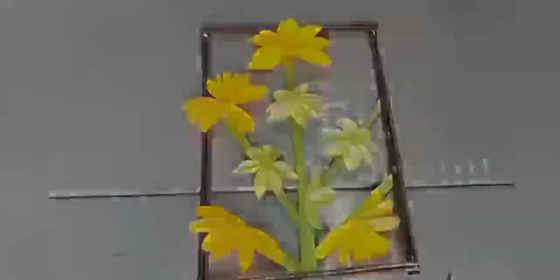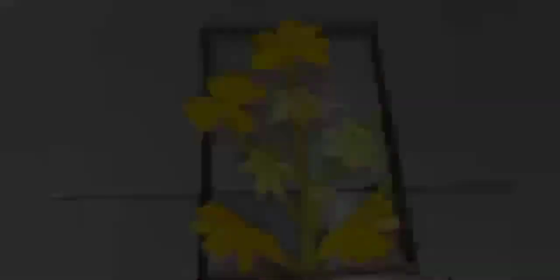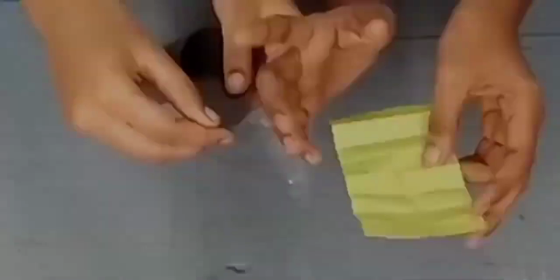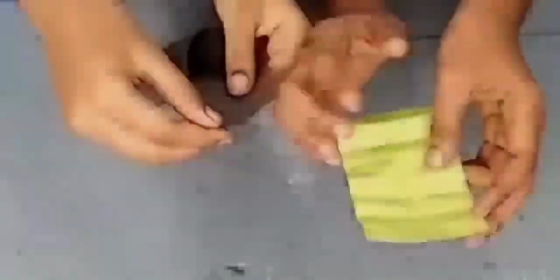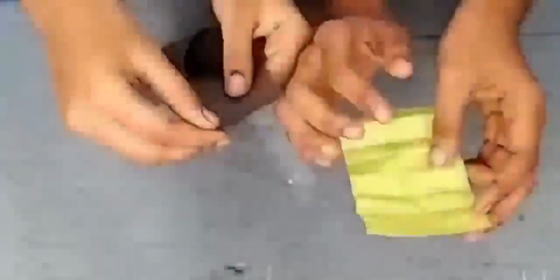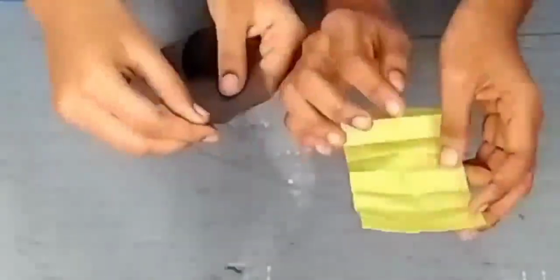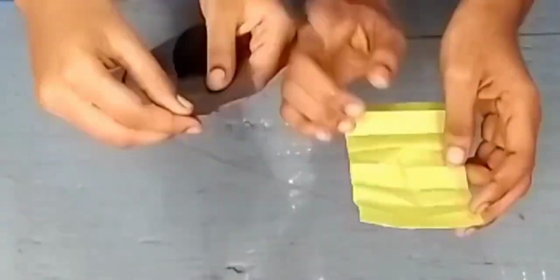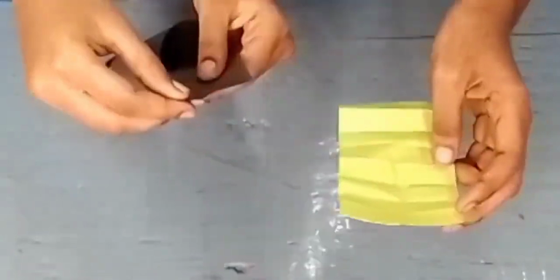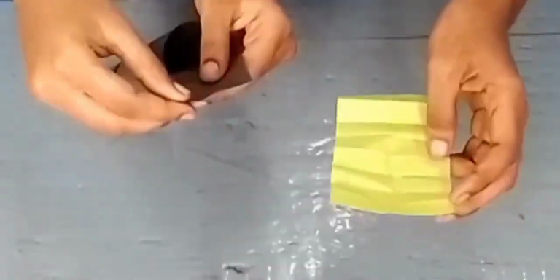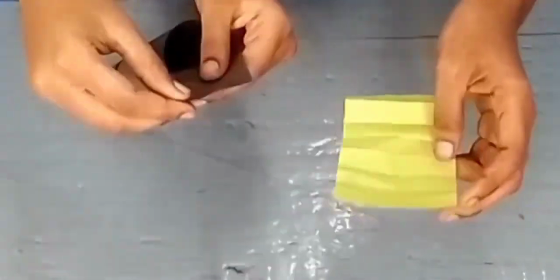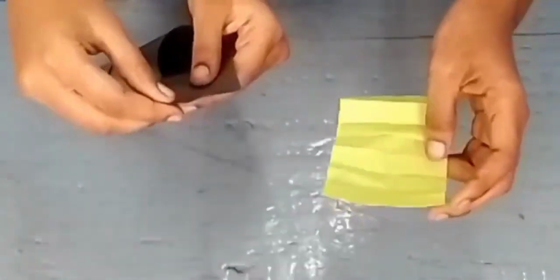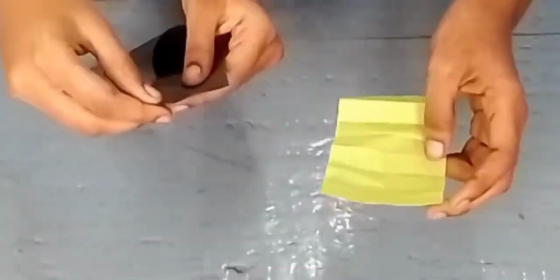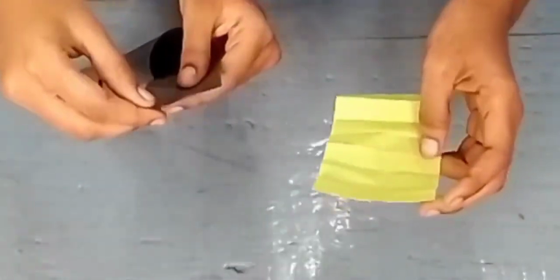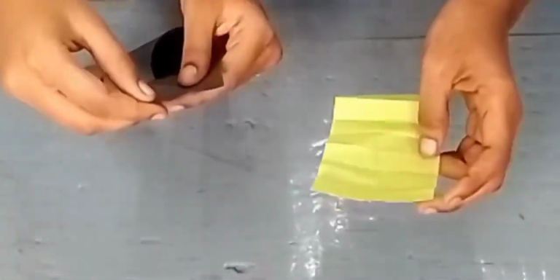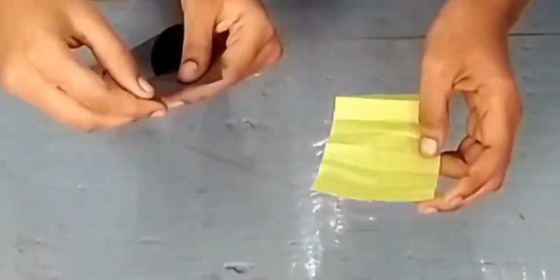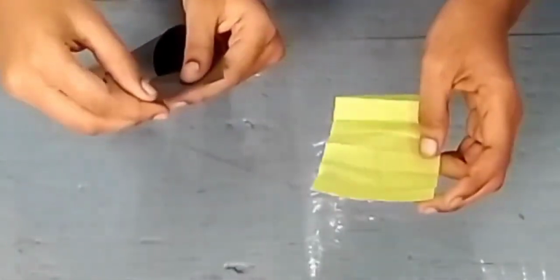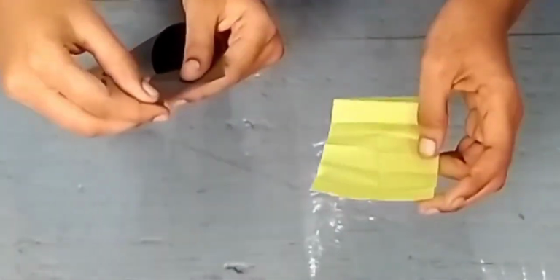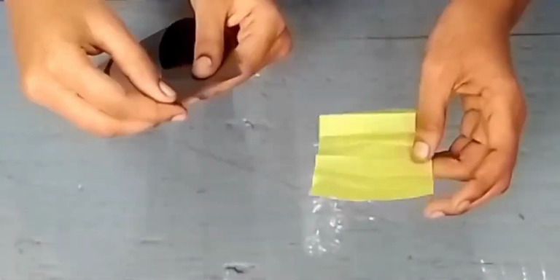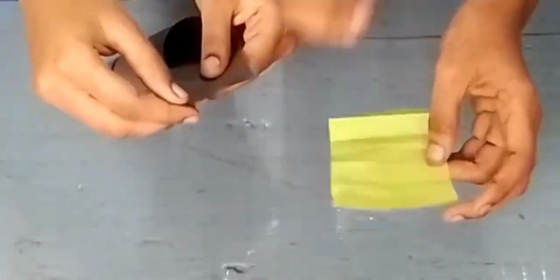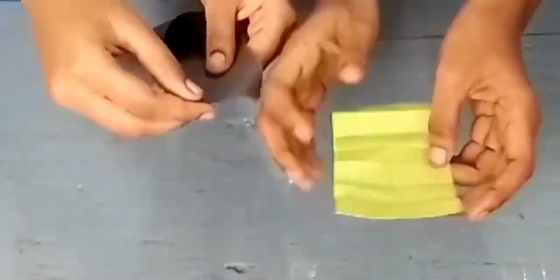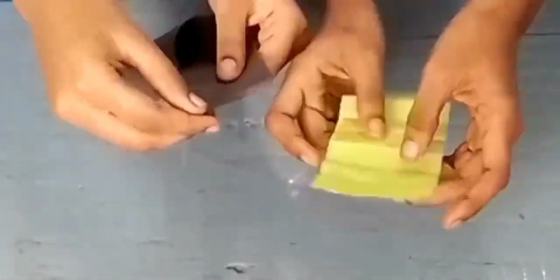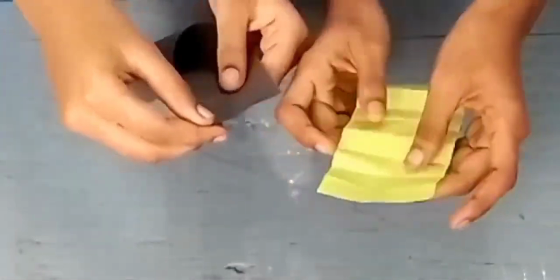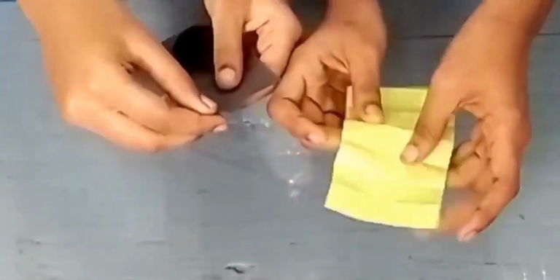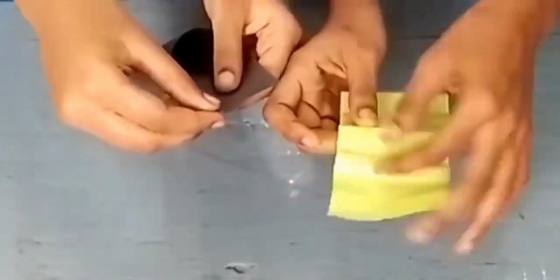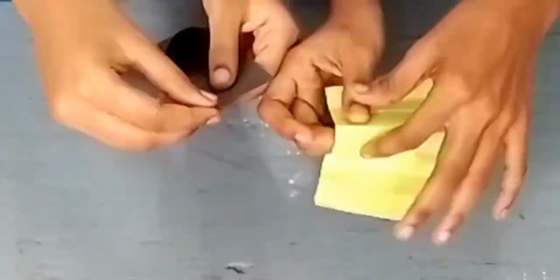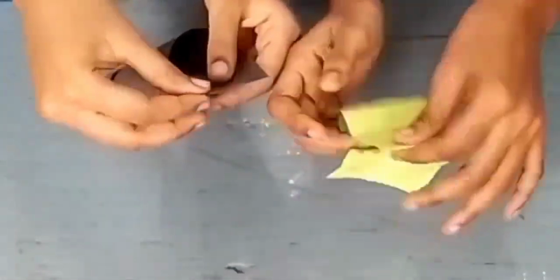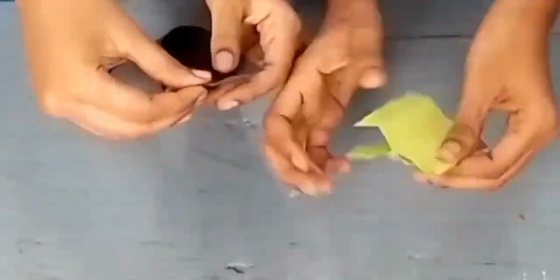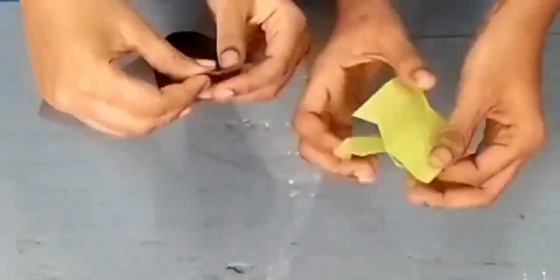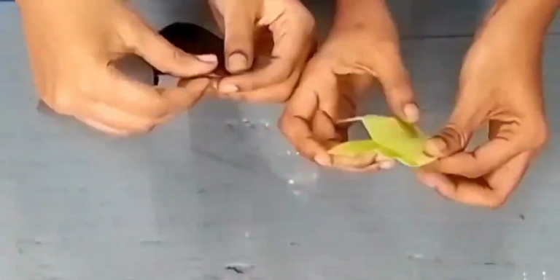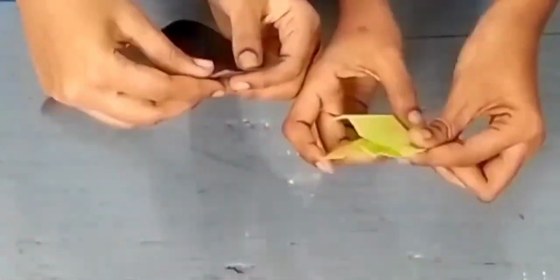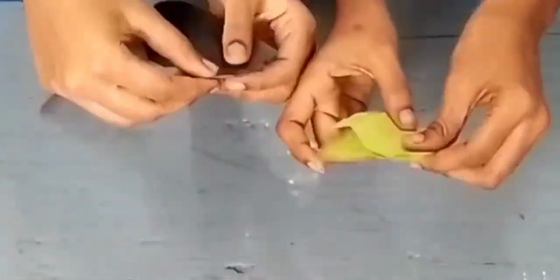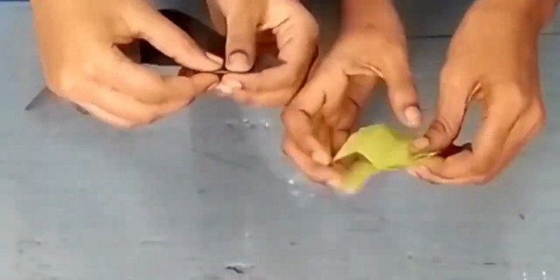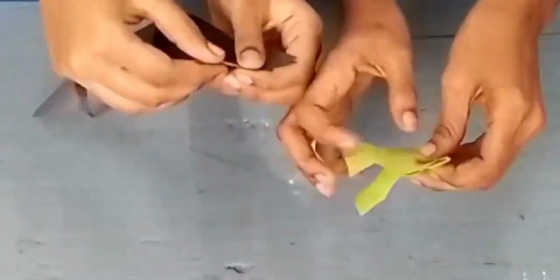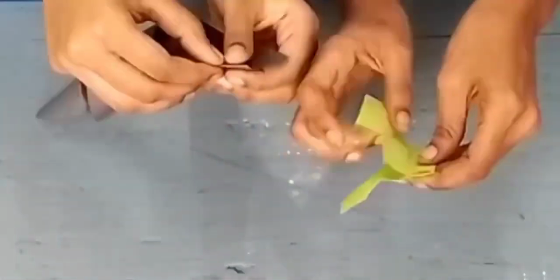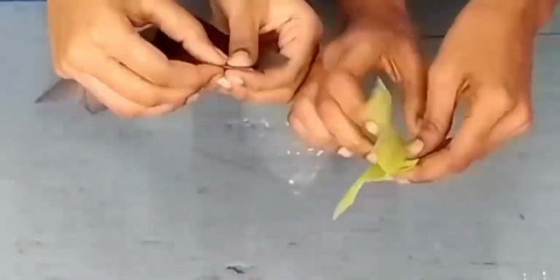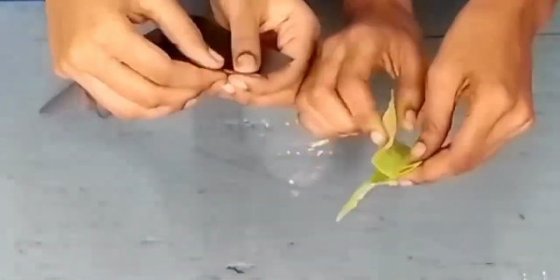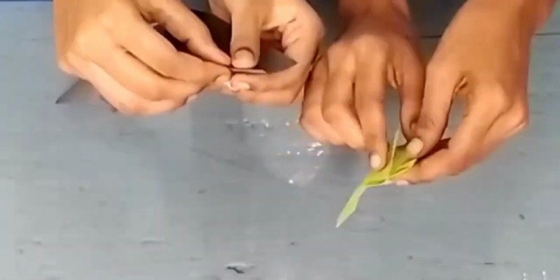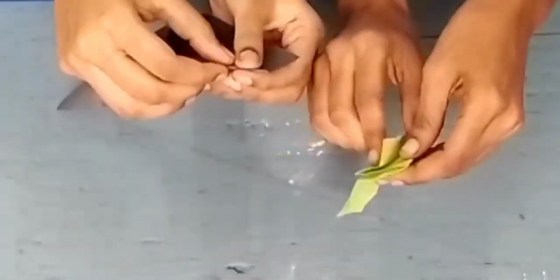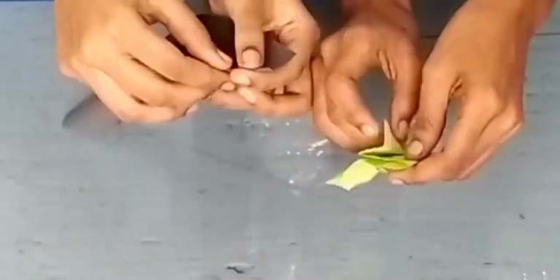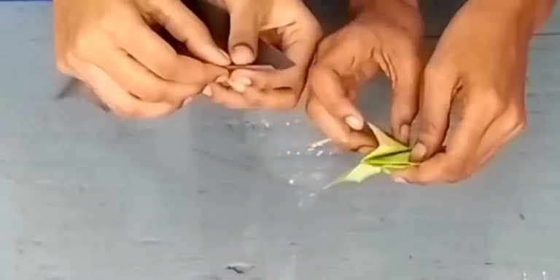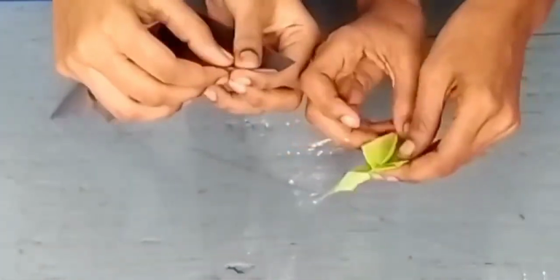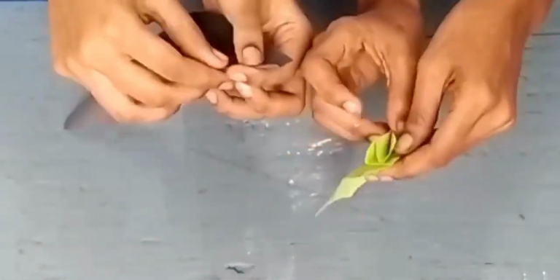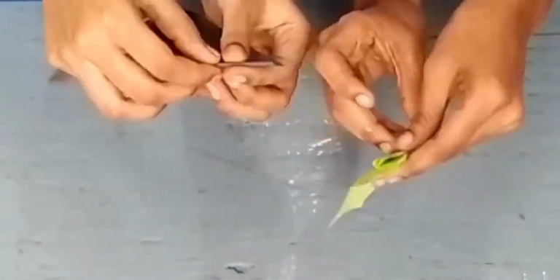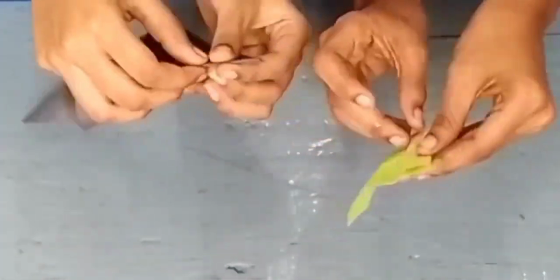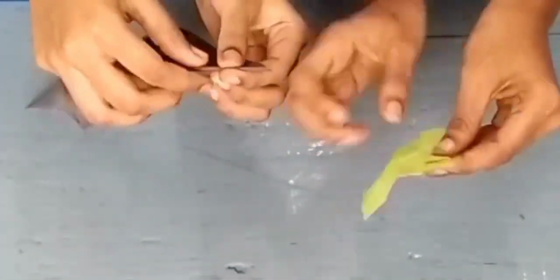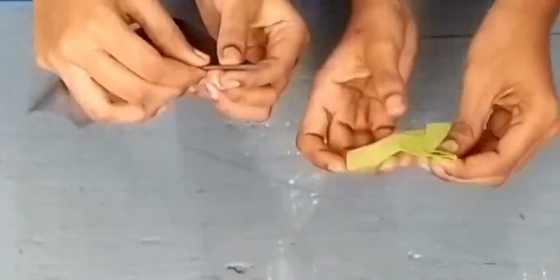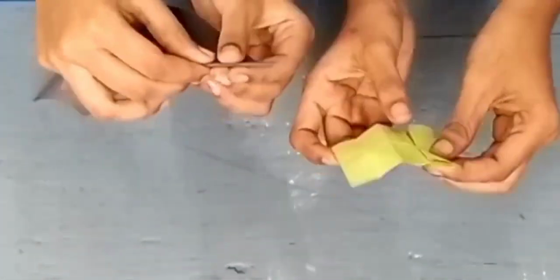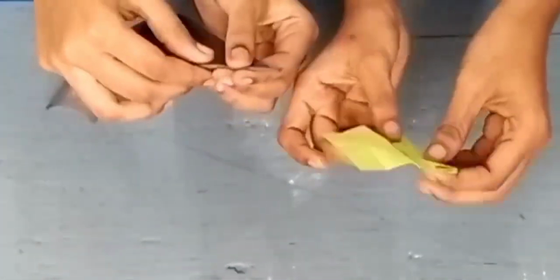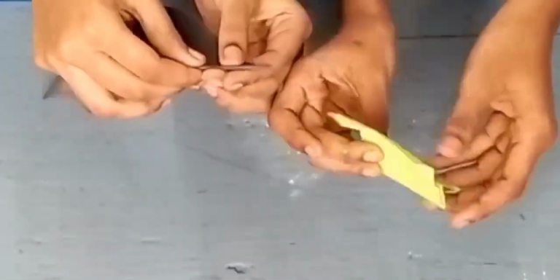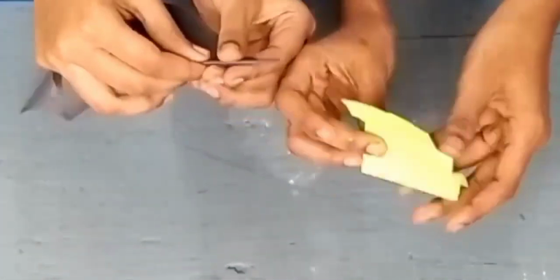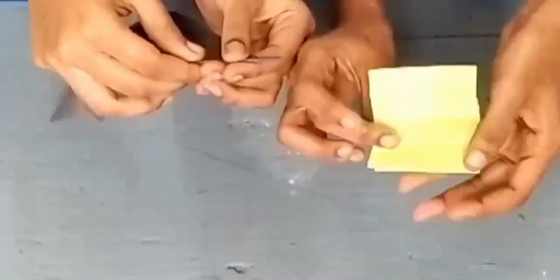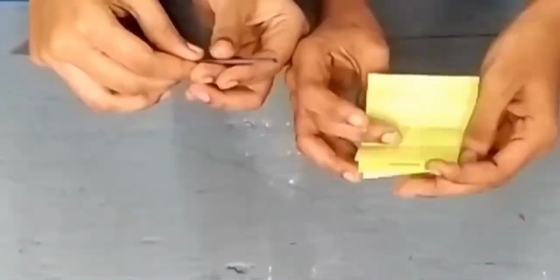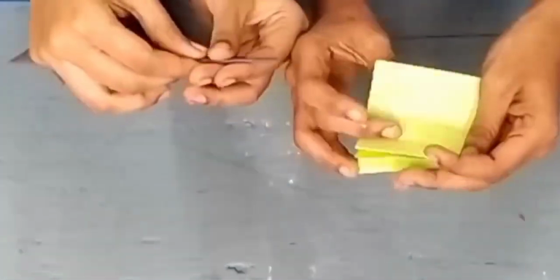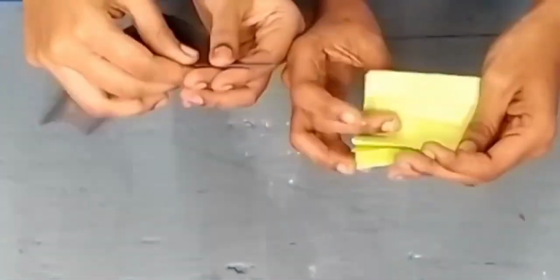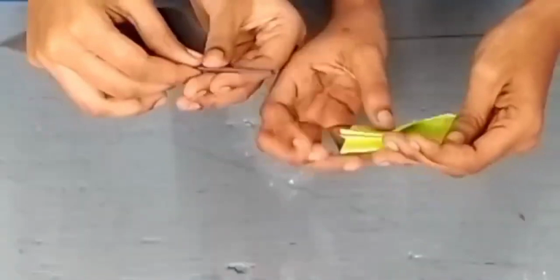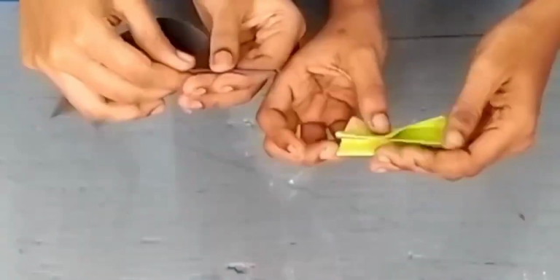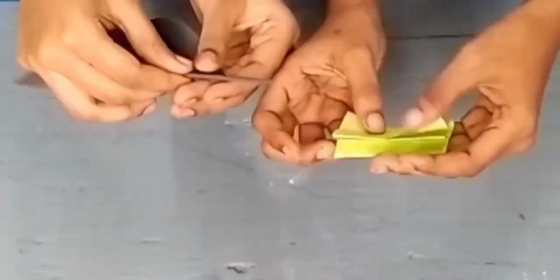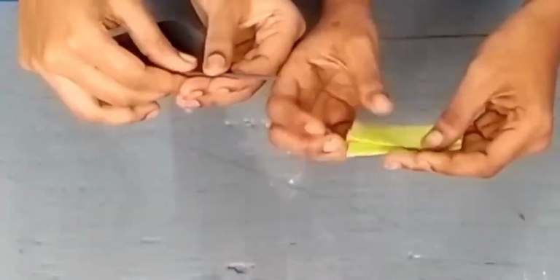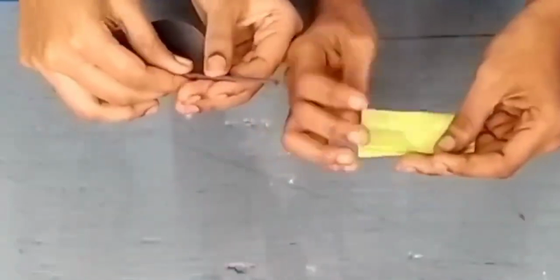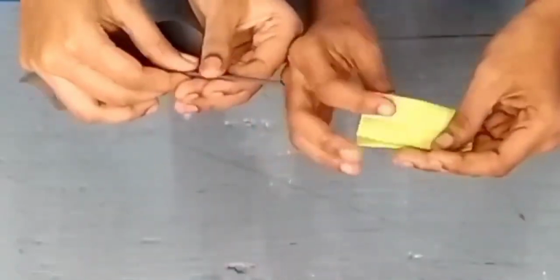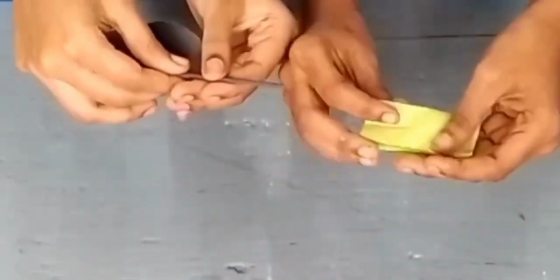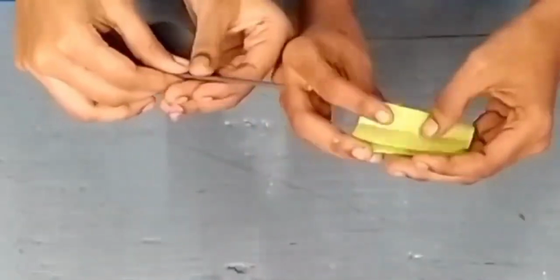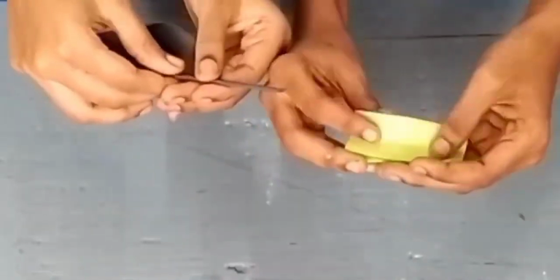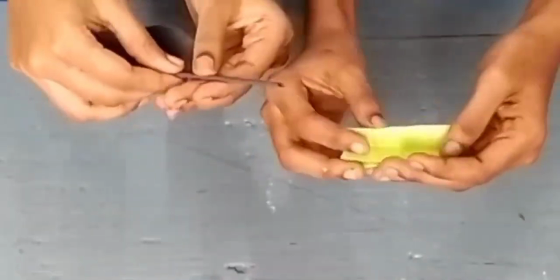Hello viewers, welcome back to our channel. Today we're going to see a simple and easy way to do wall hanging.